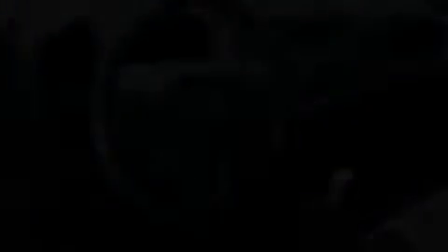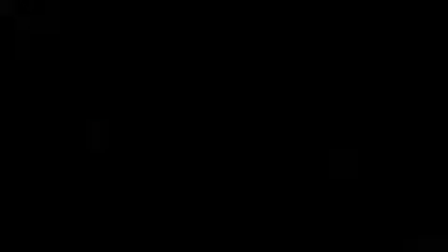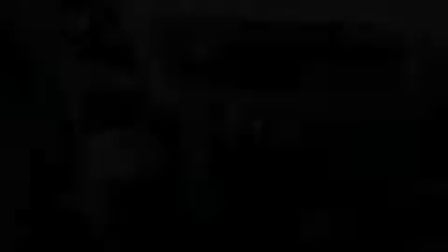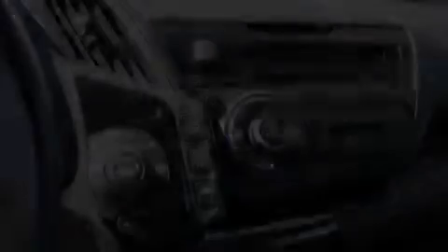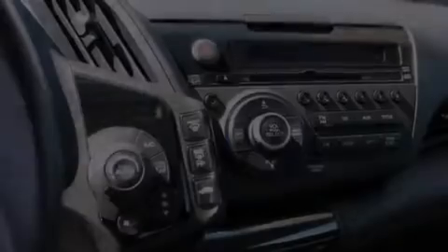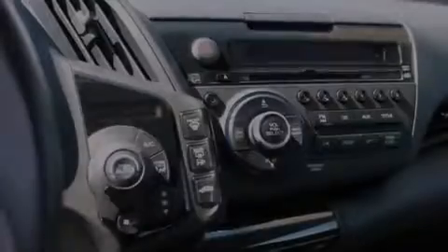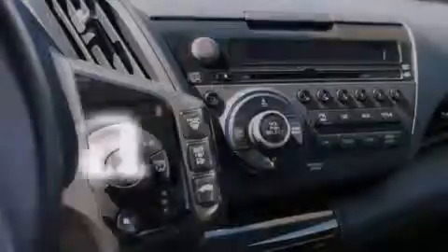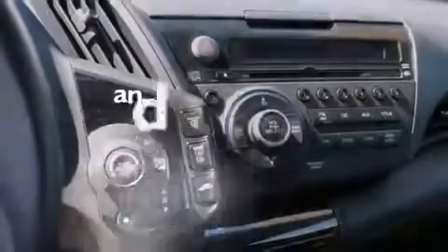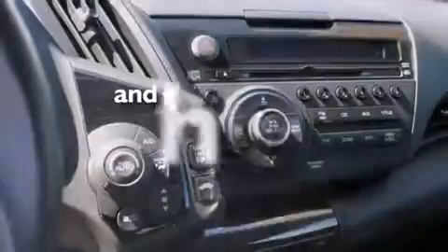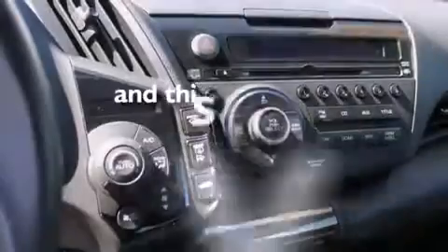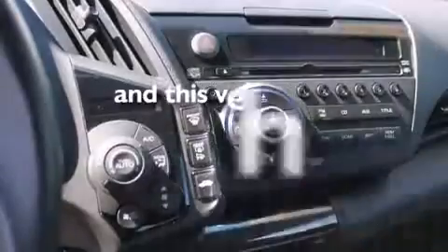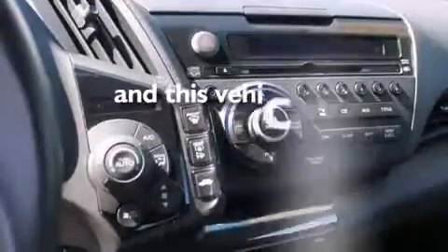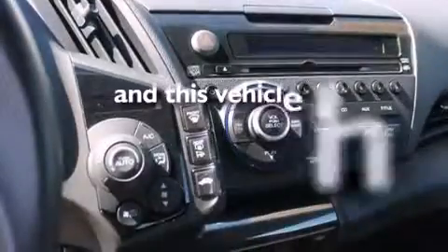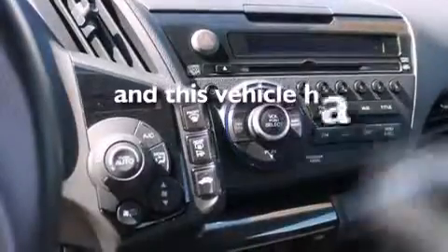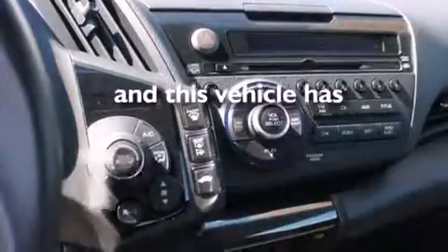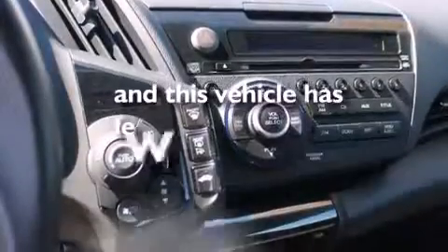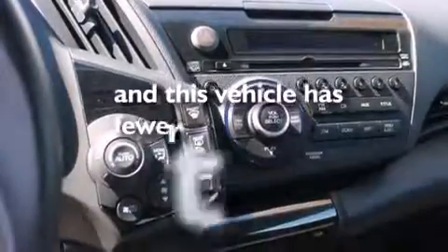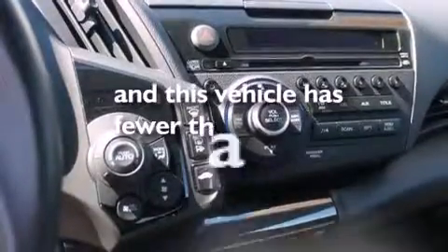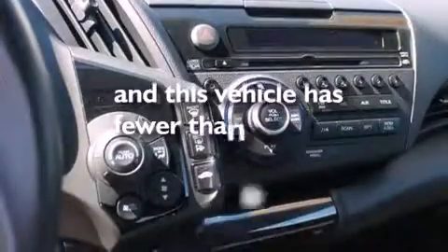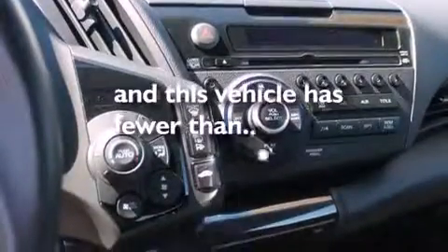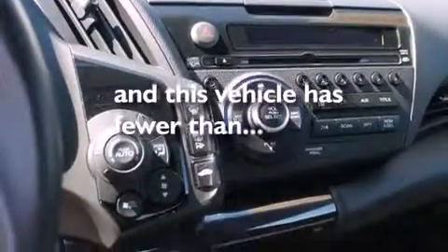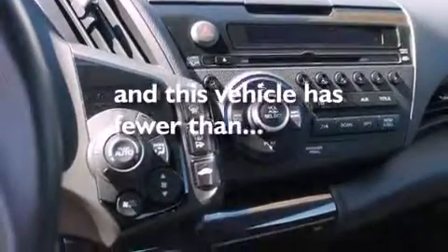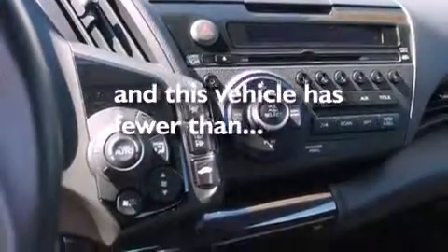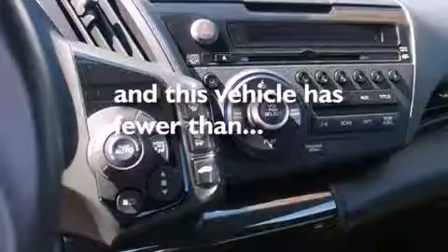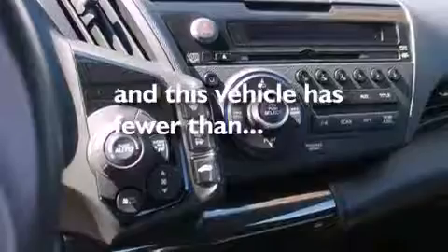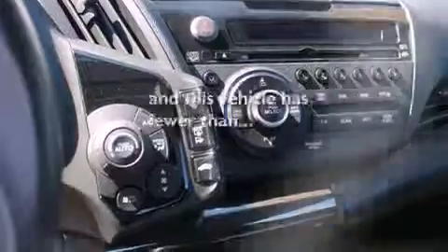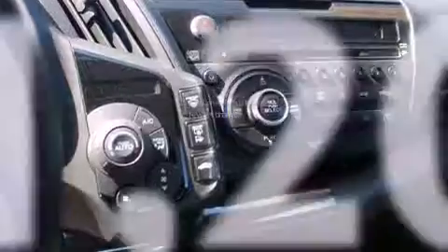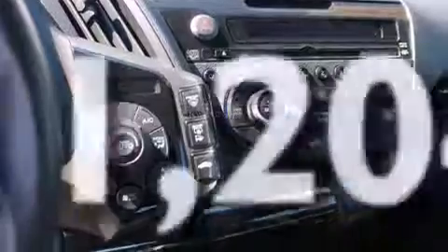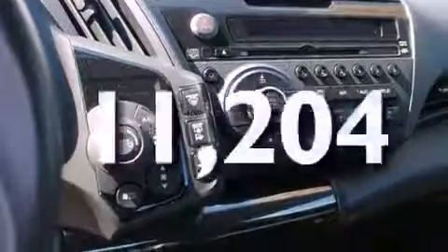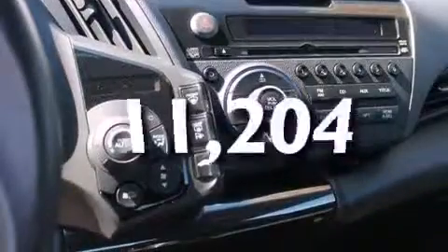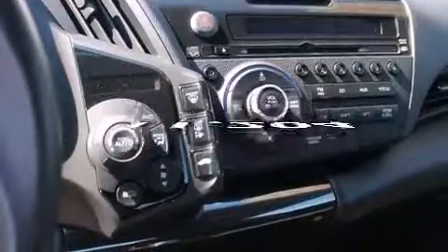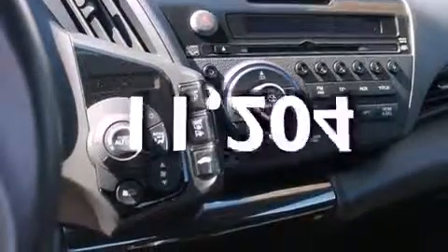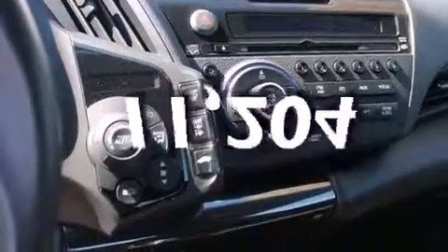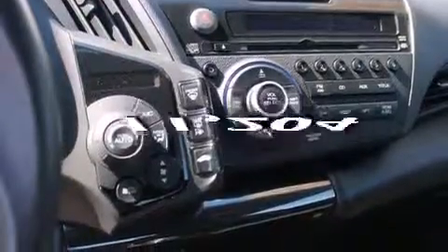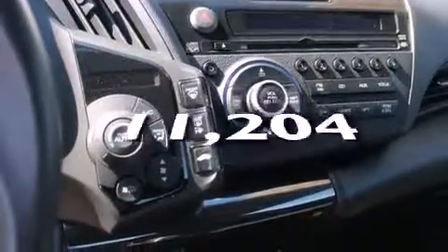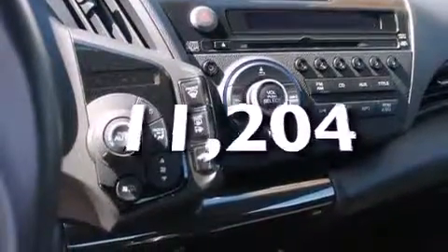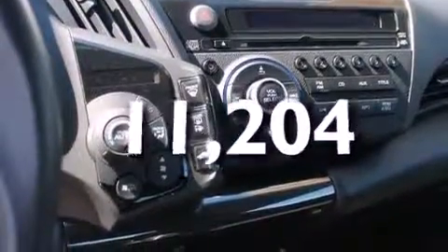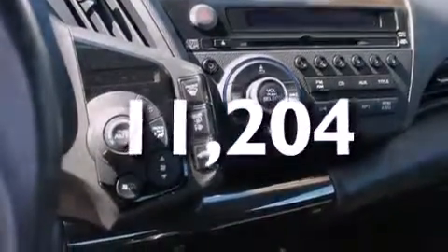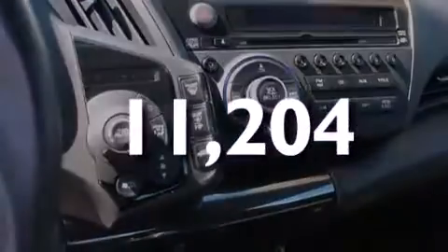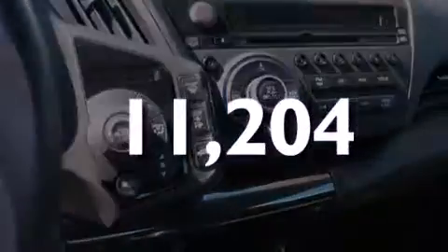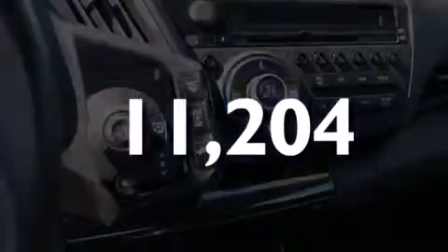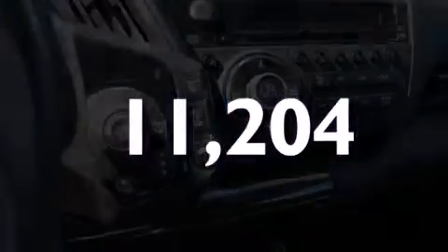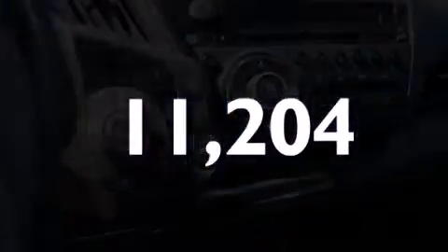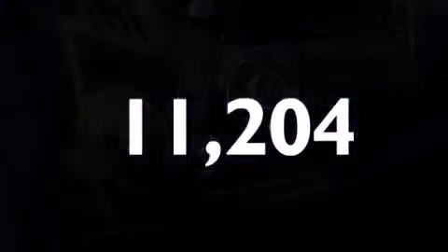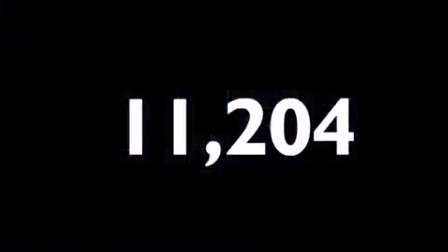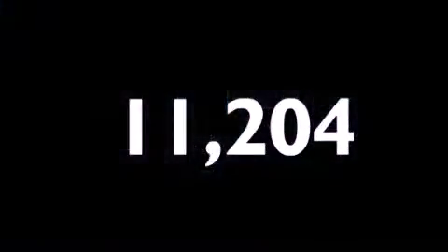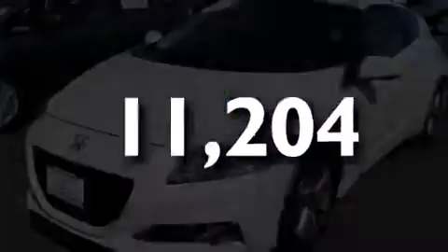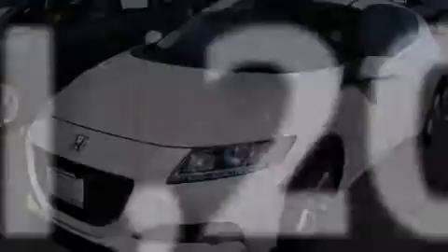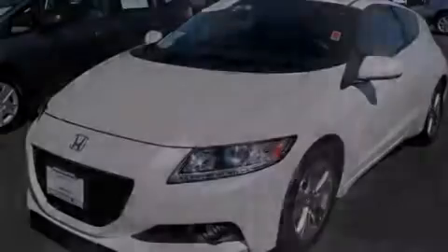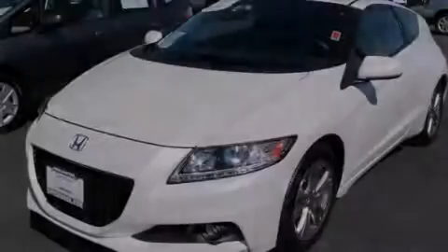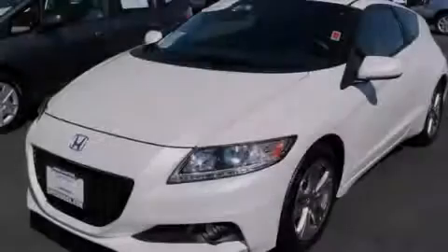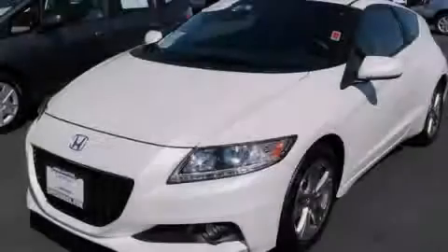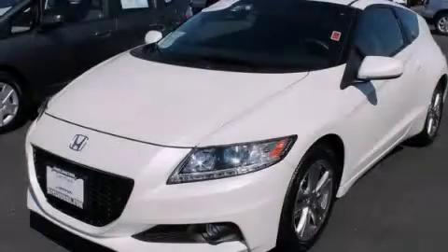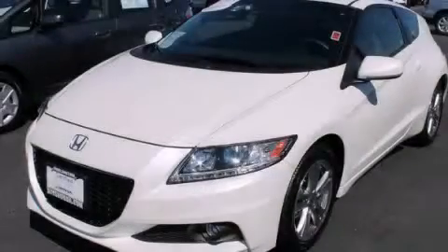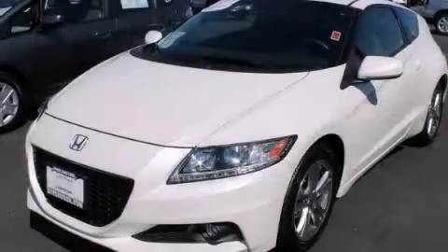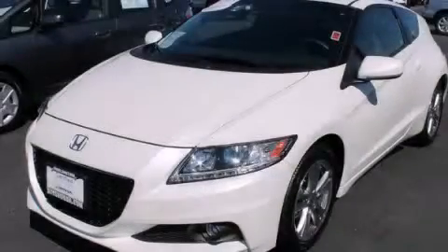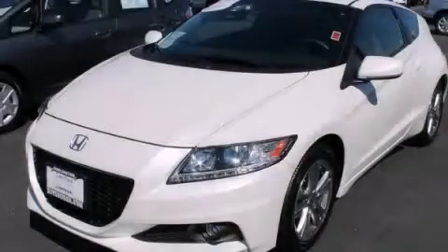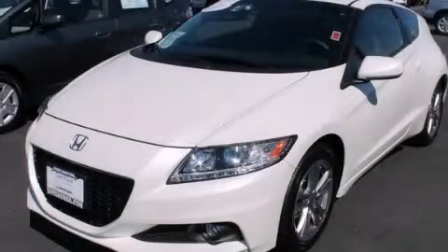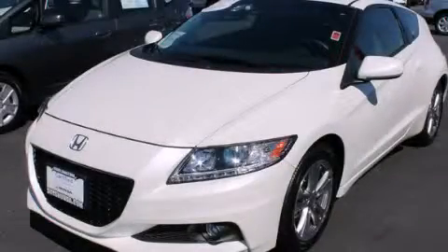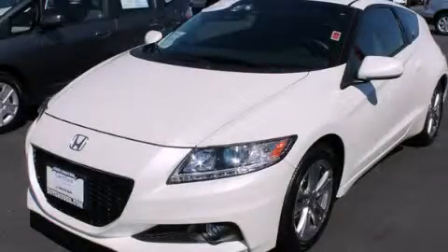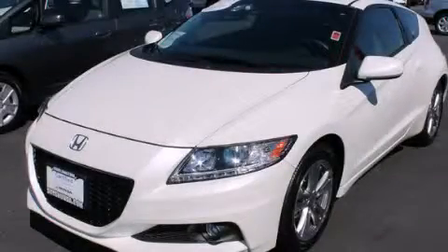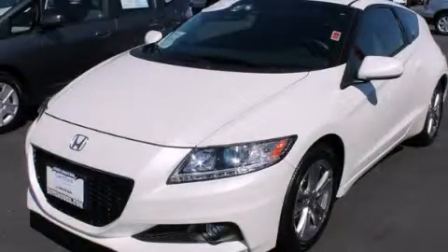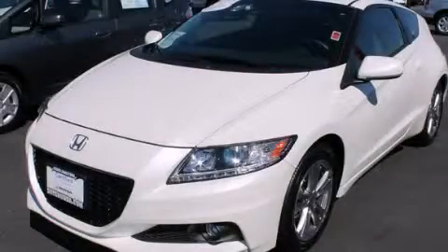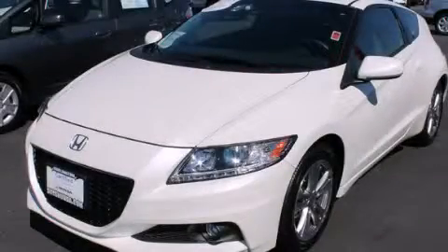This vehicle has fewer than 12,000 miles on the odometer. Stop by today and test drive this automobile for yourself.